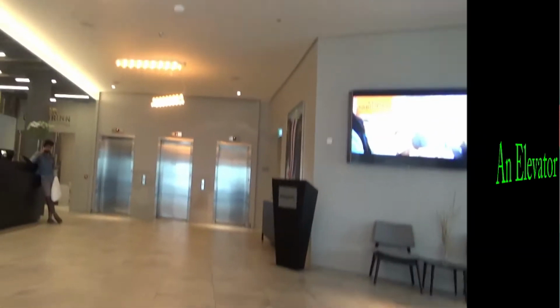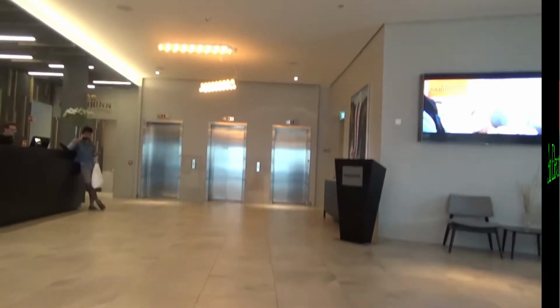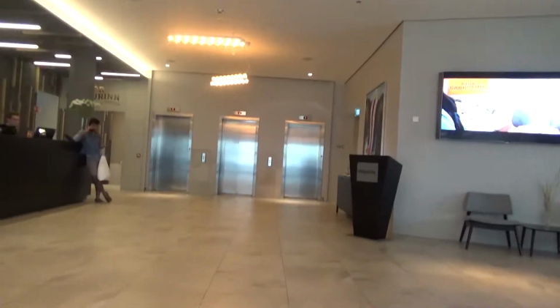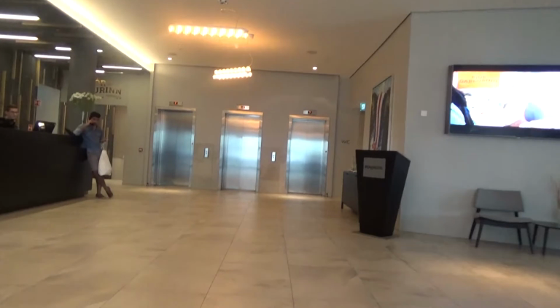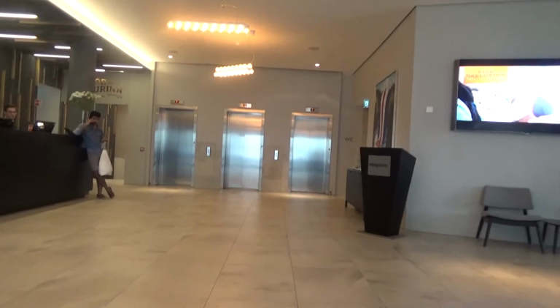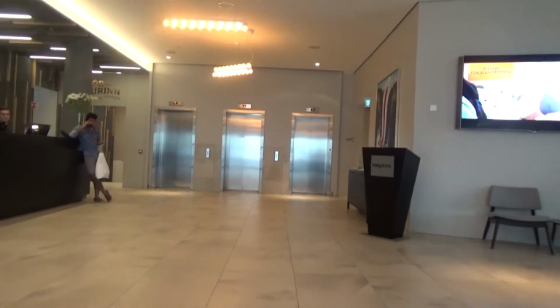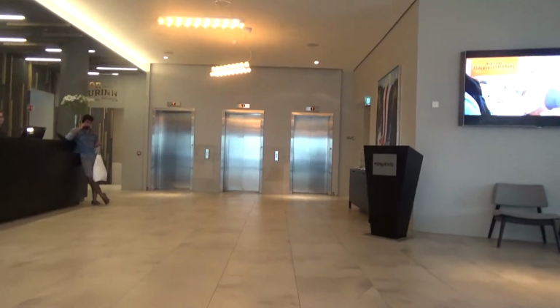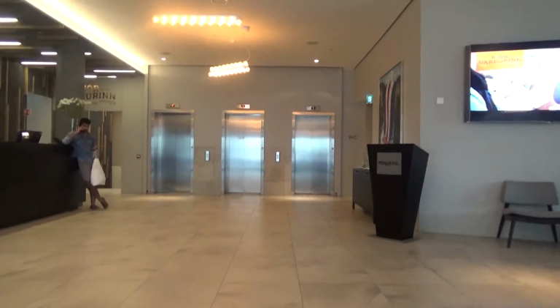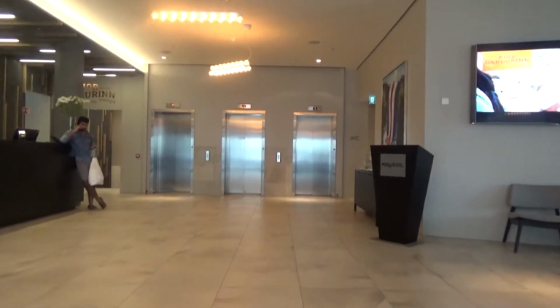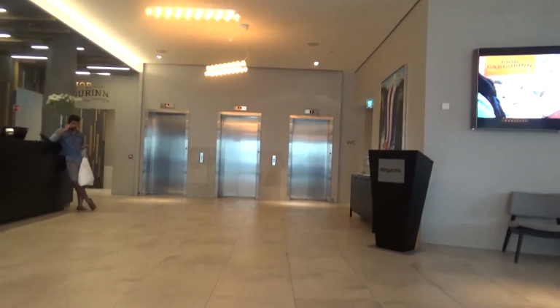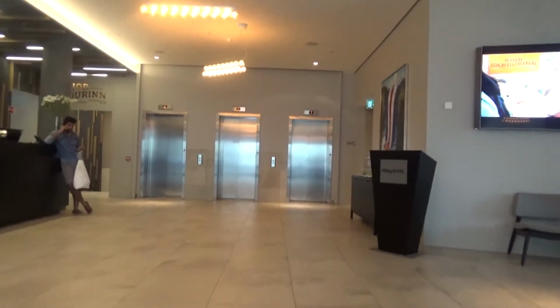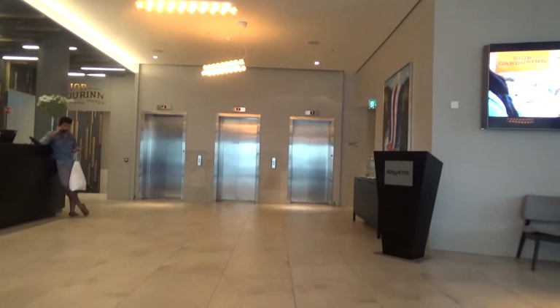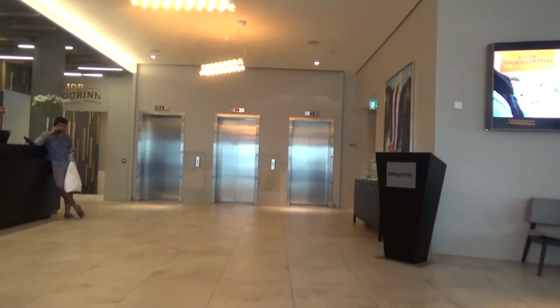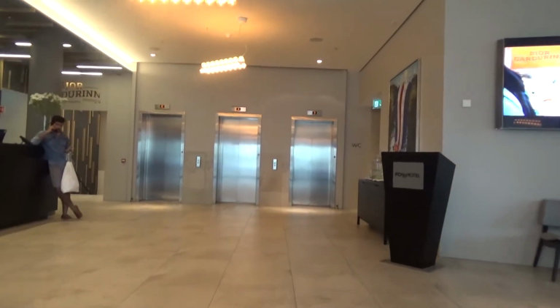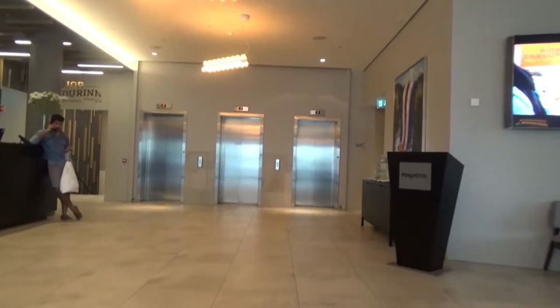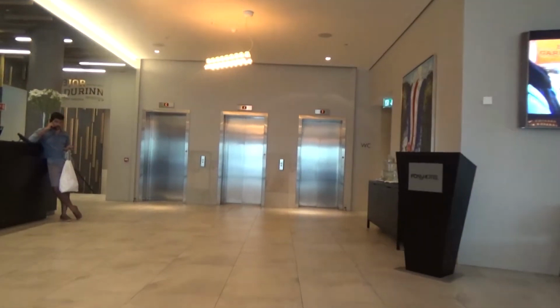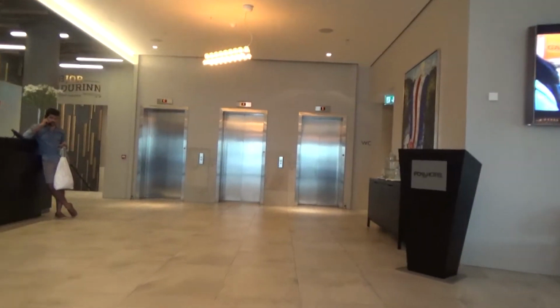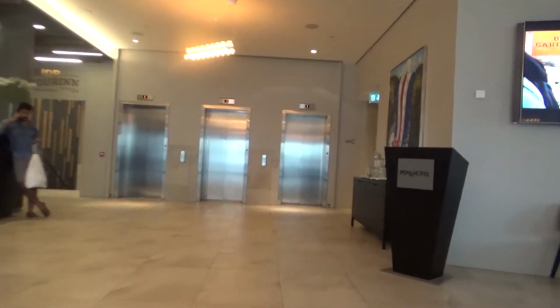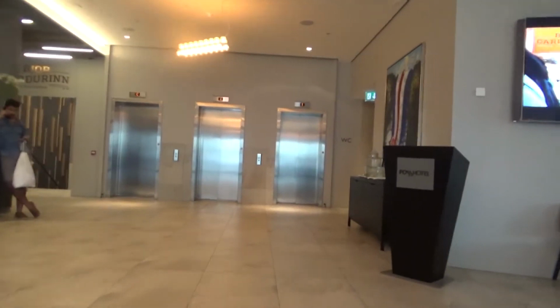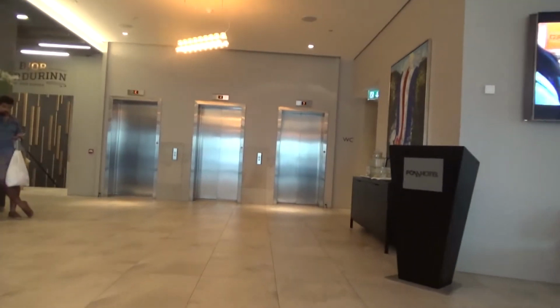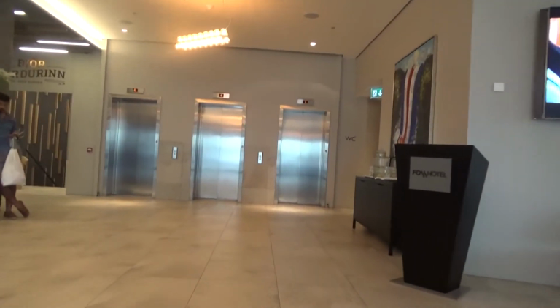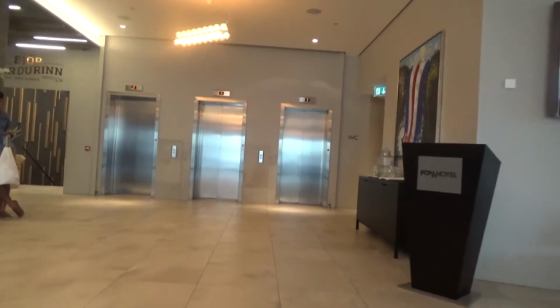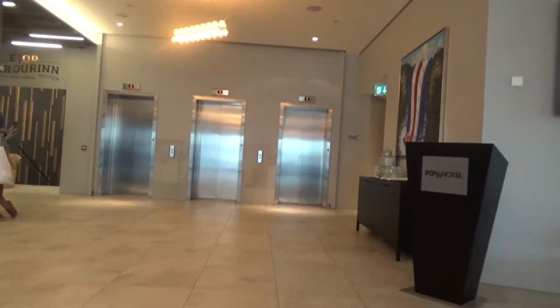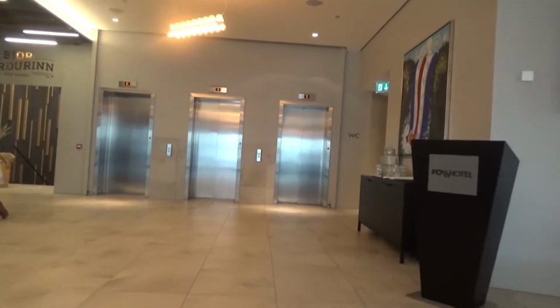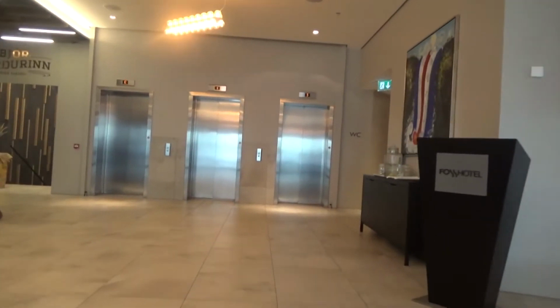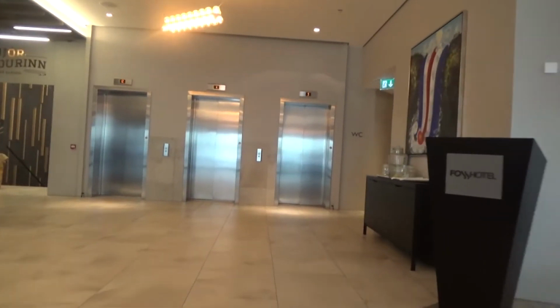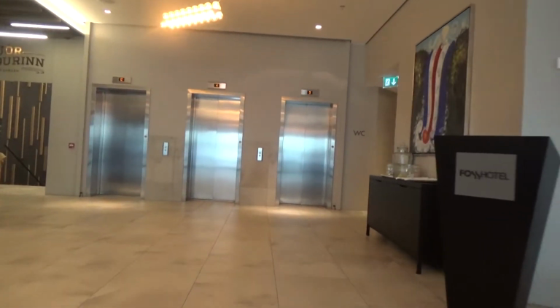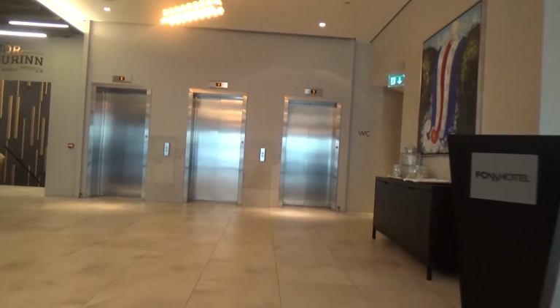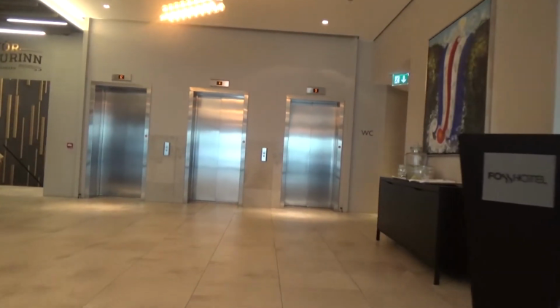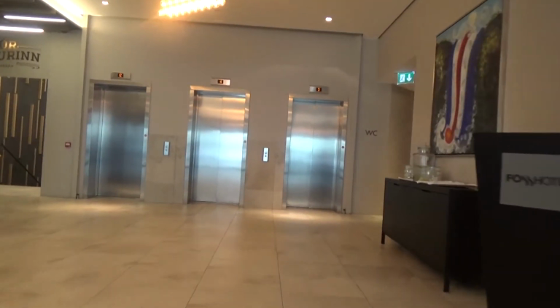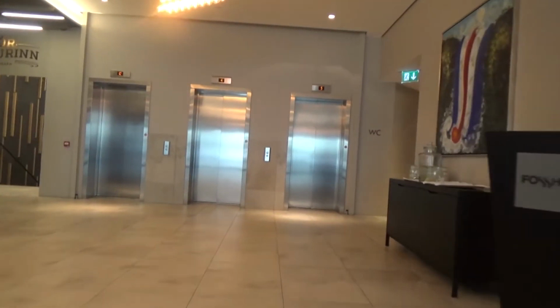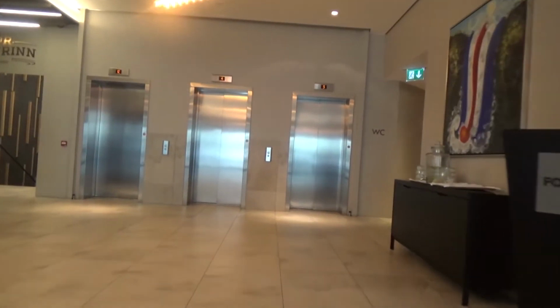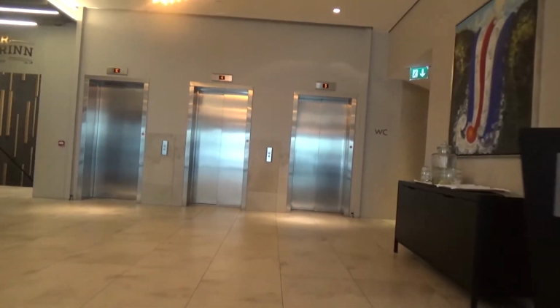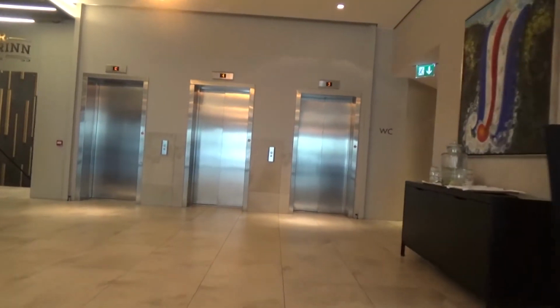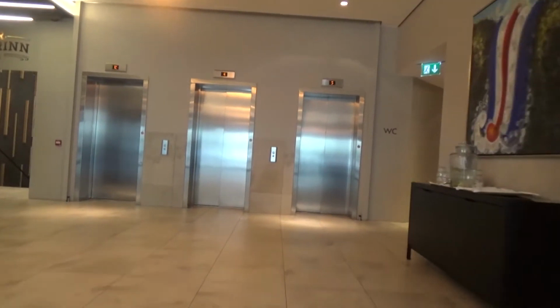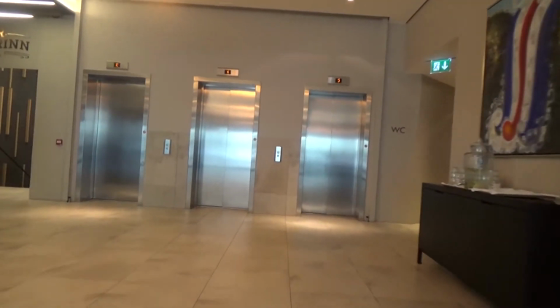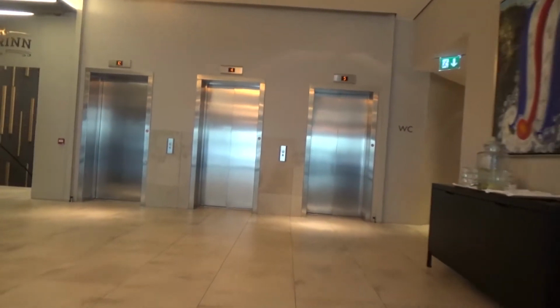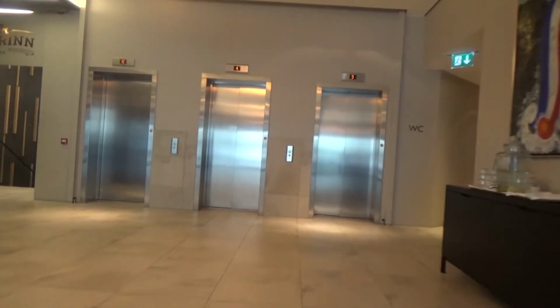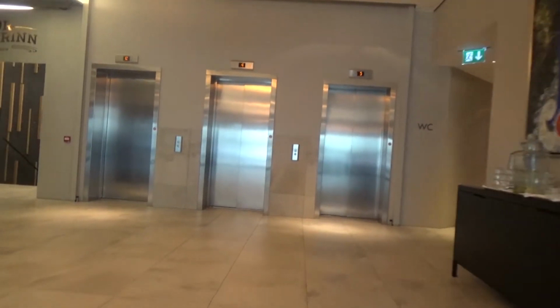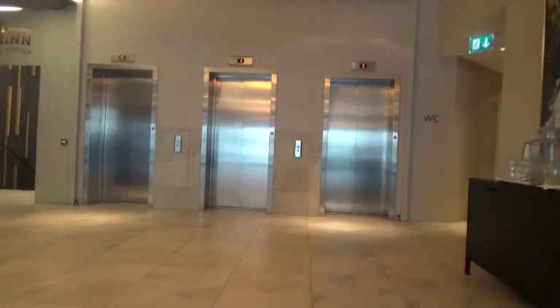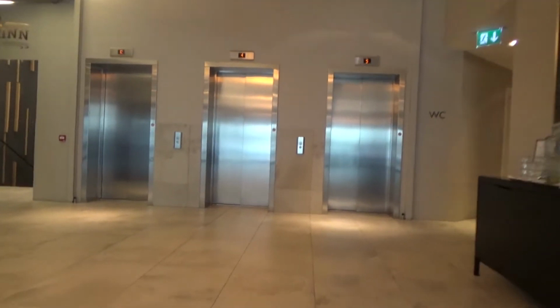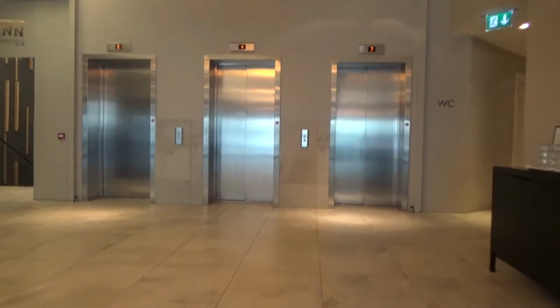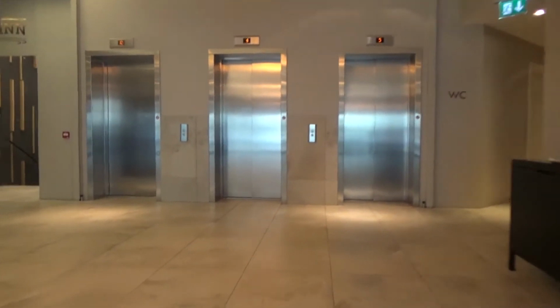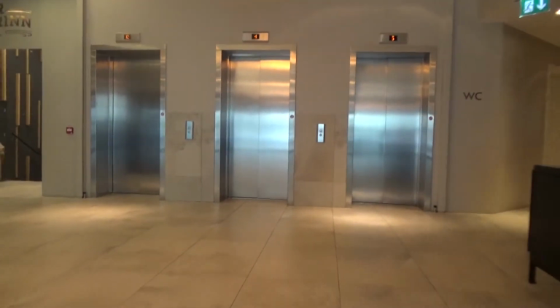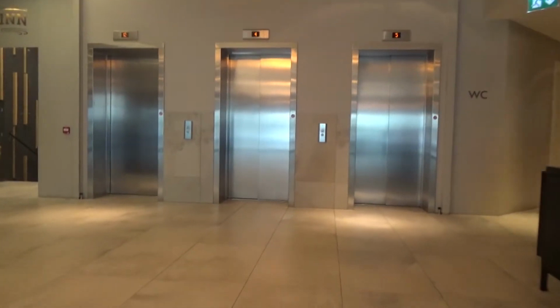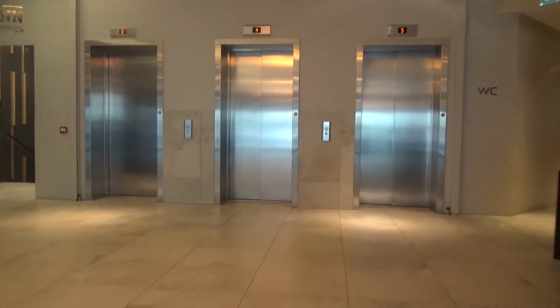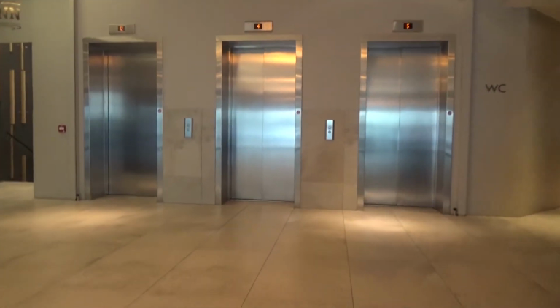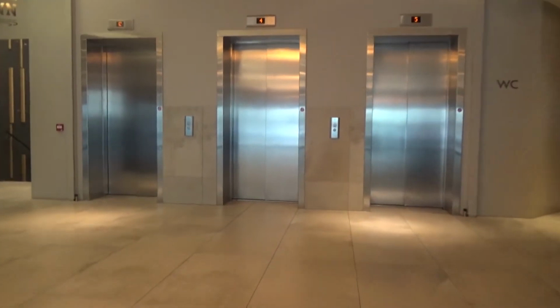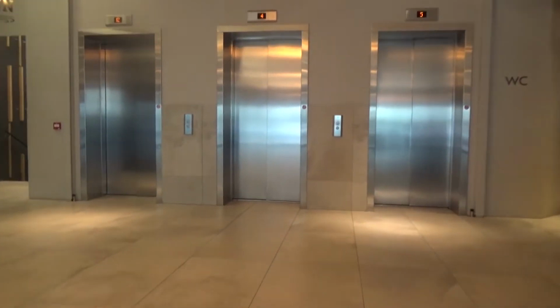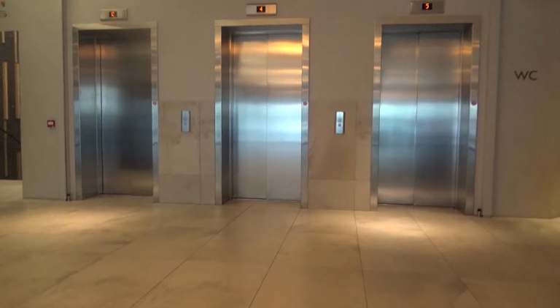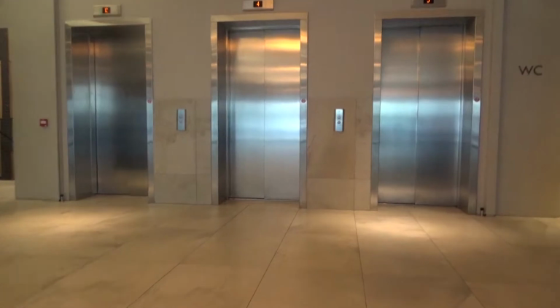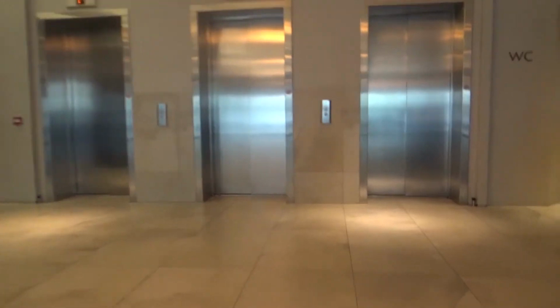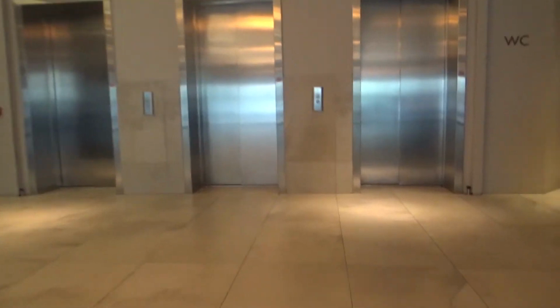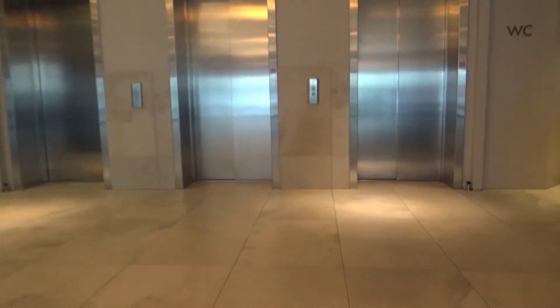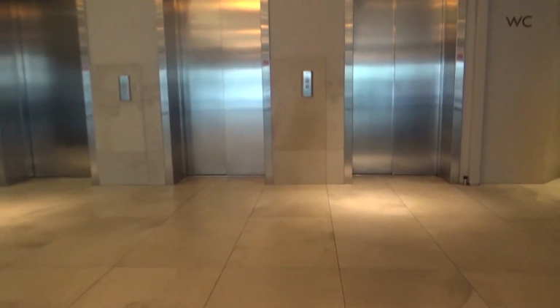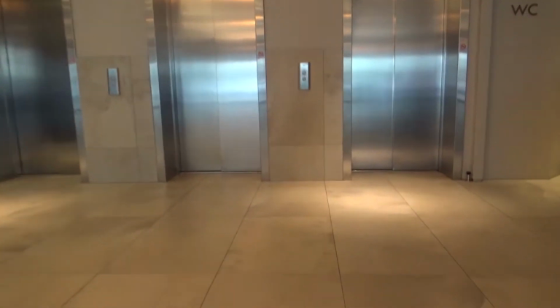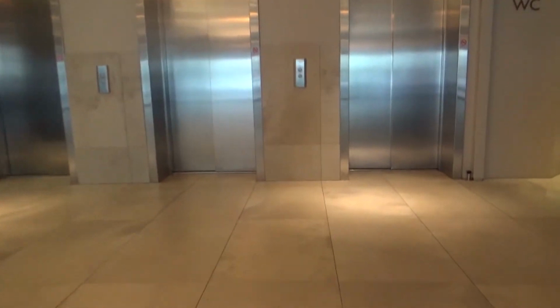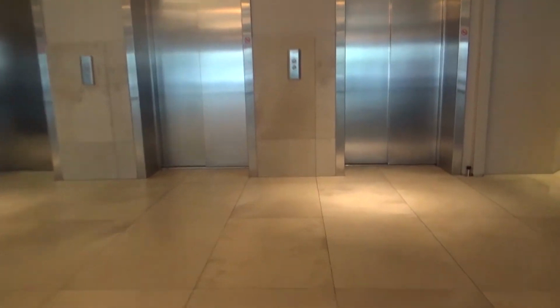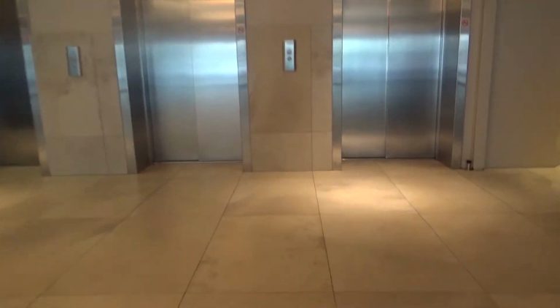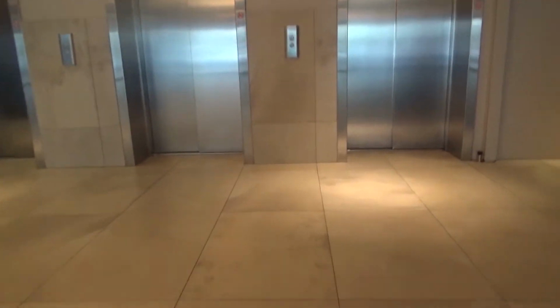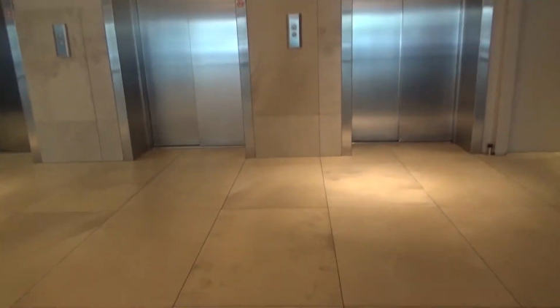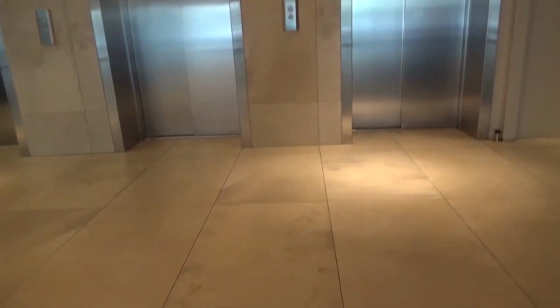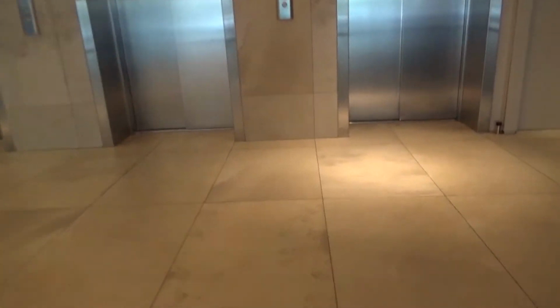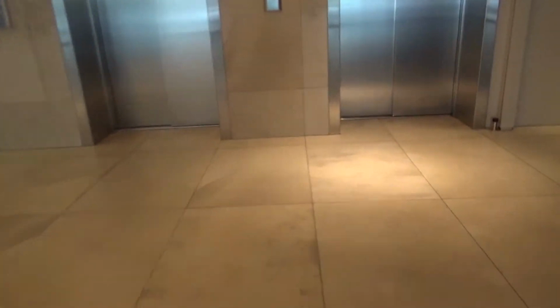Here we are at the Foss Hotel here in Reykjavik, Iceland. We got another set of coneys here.